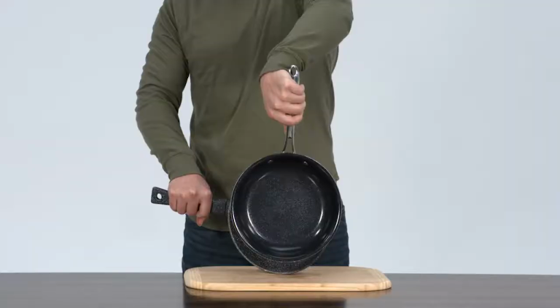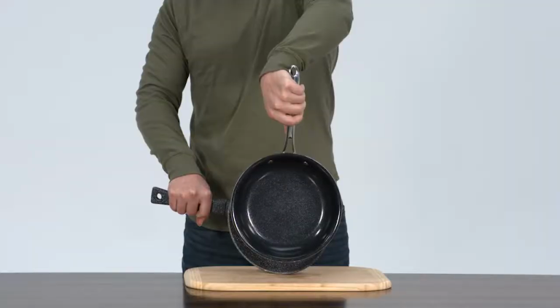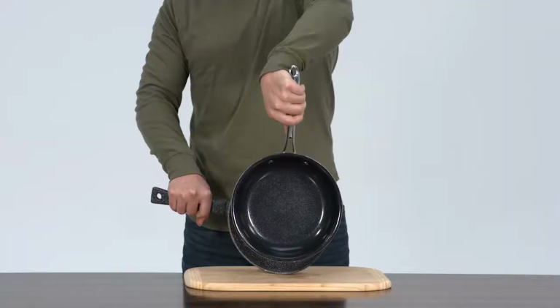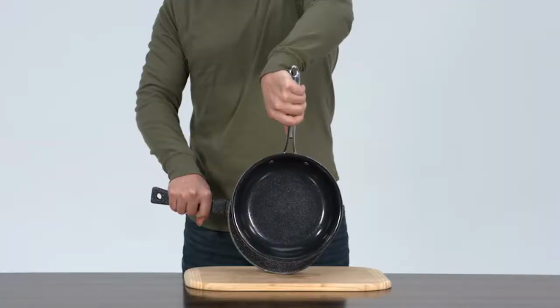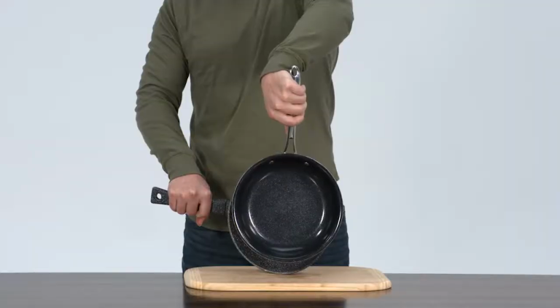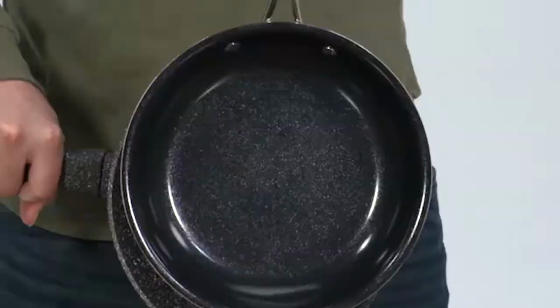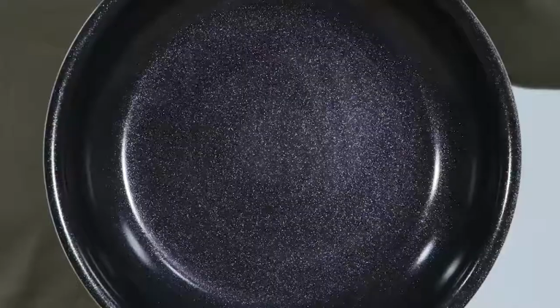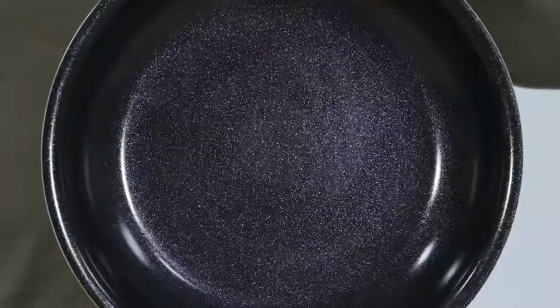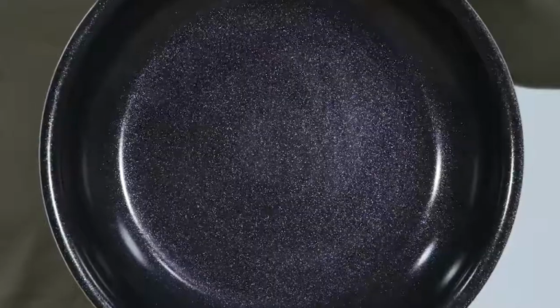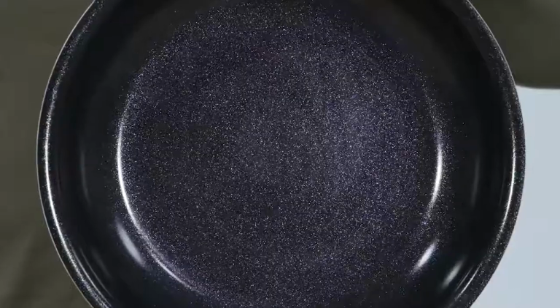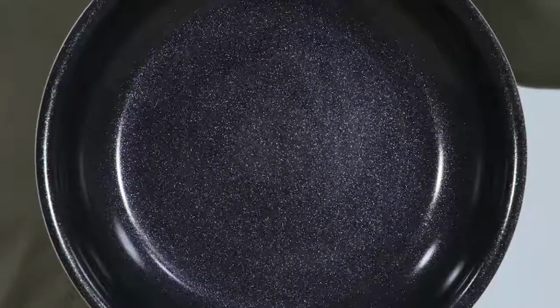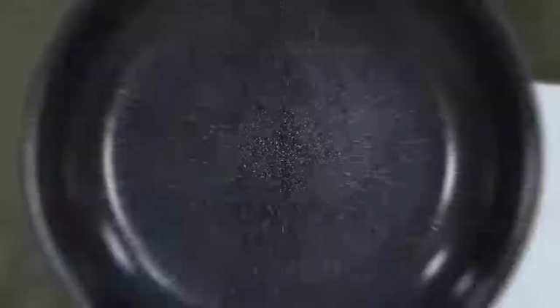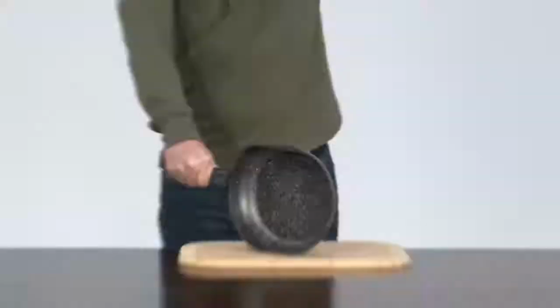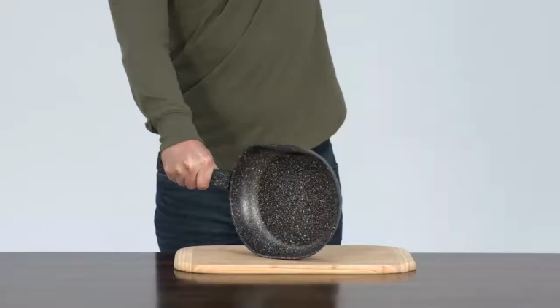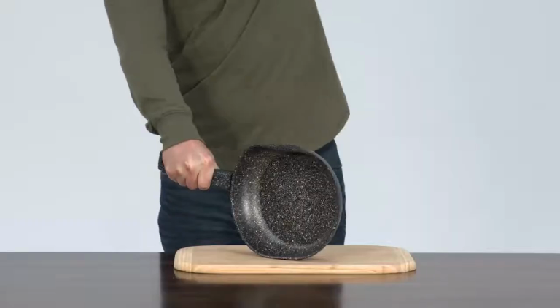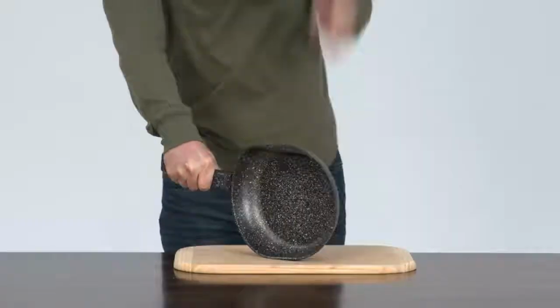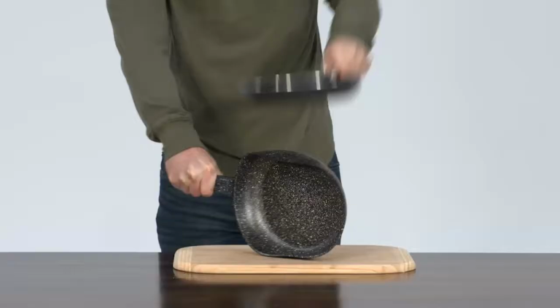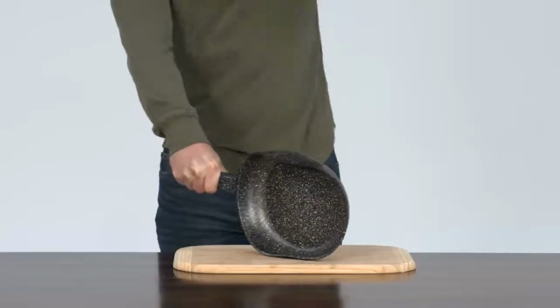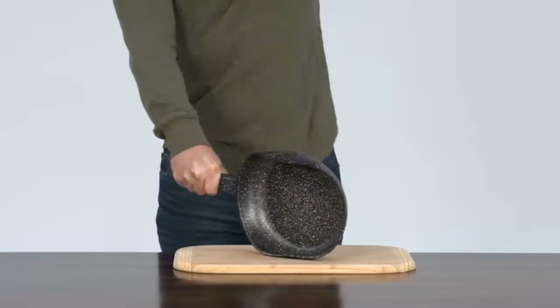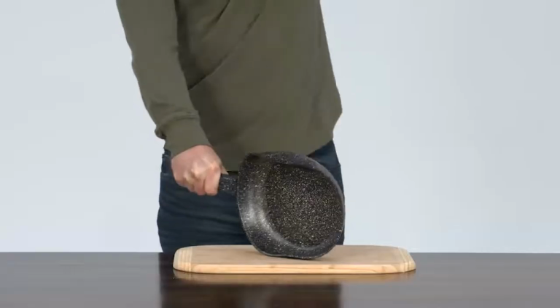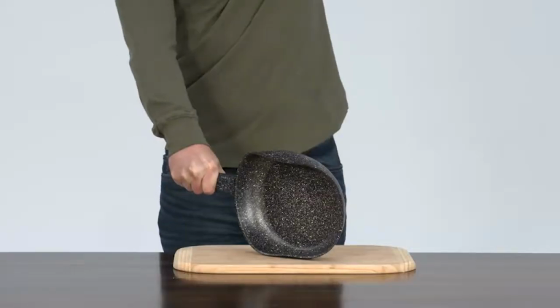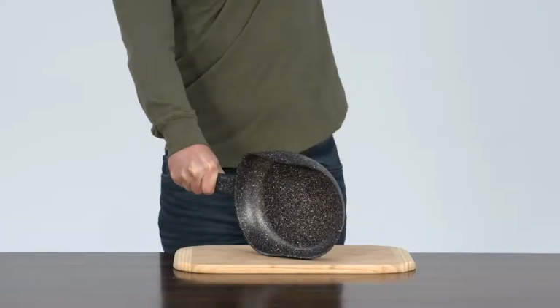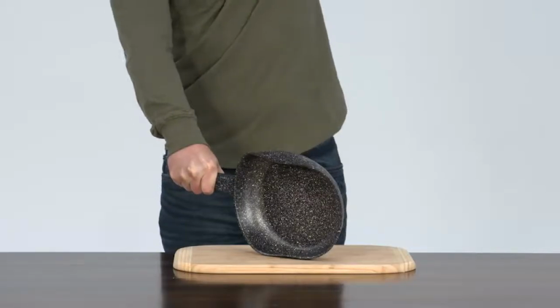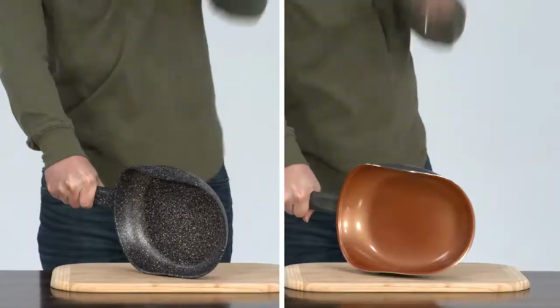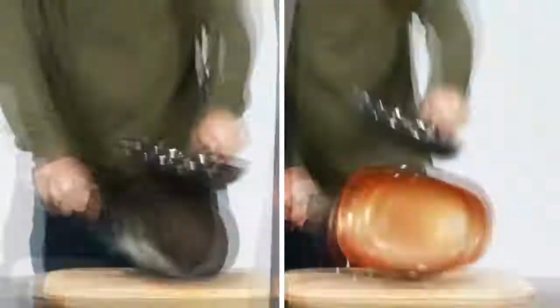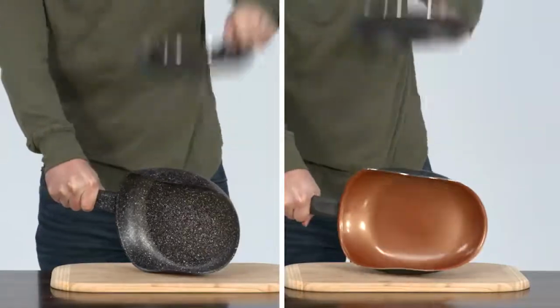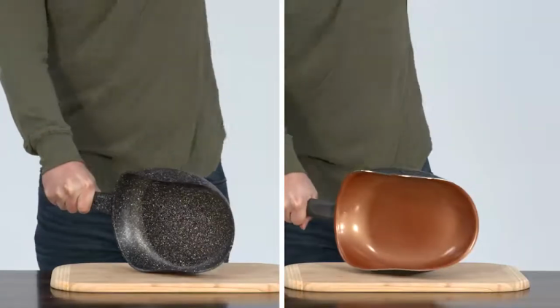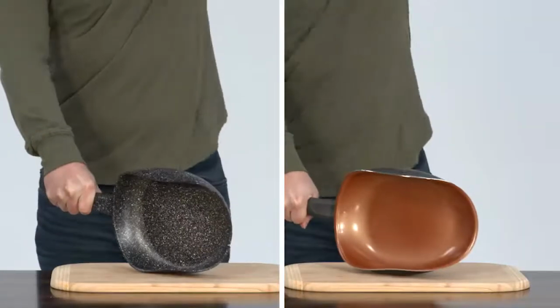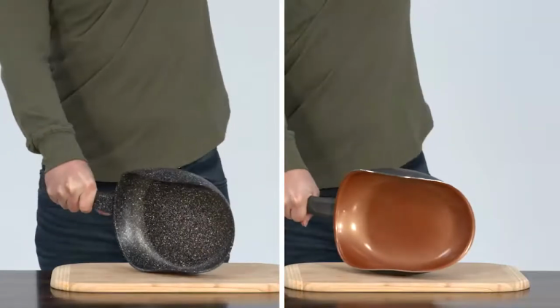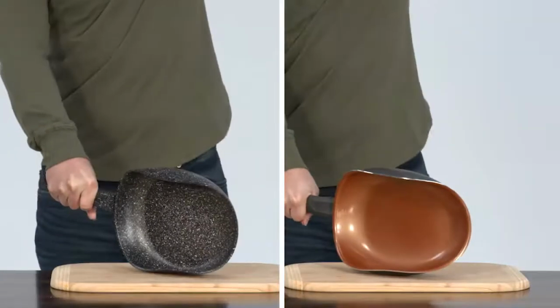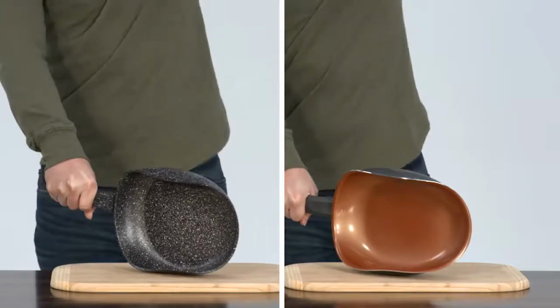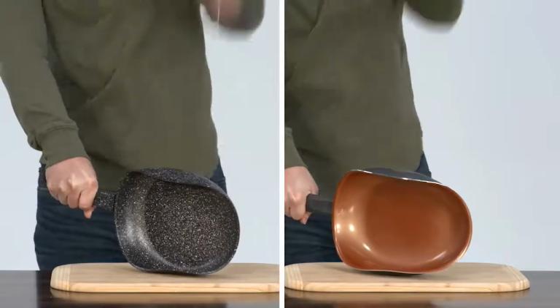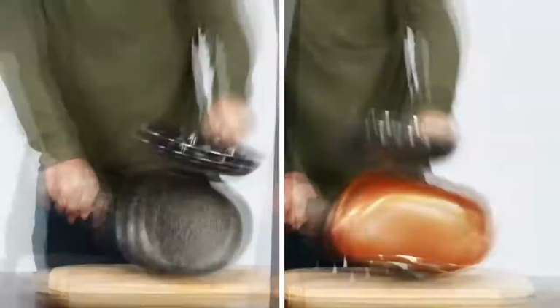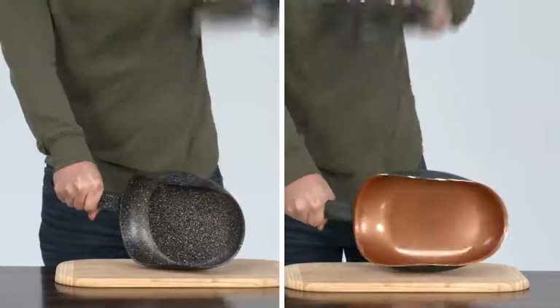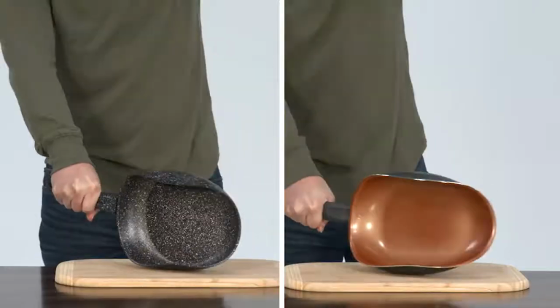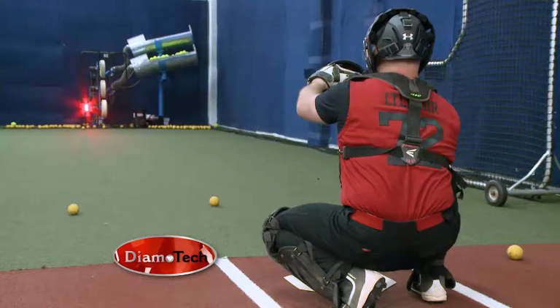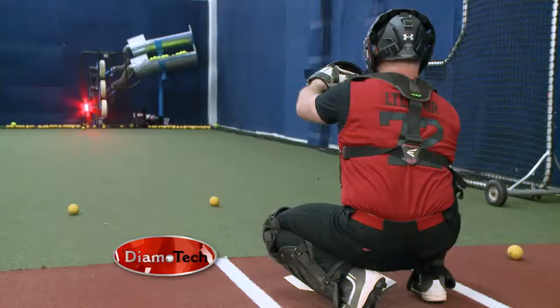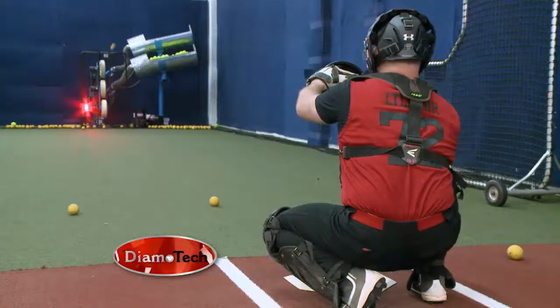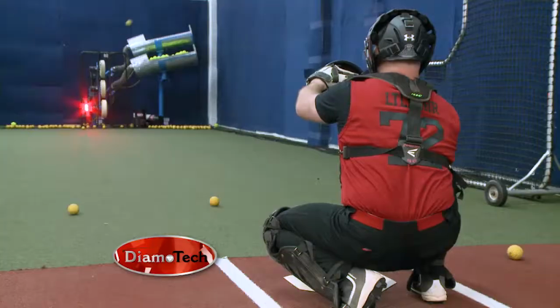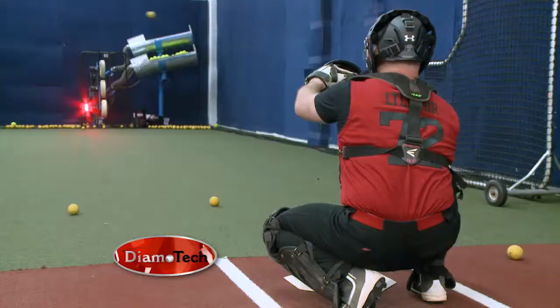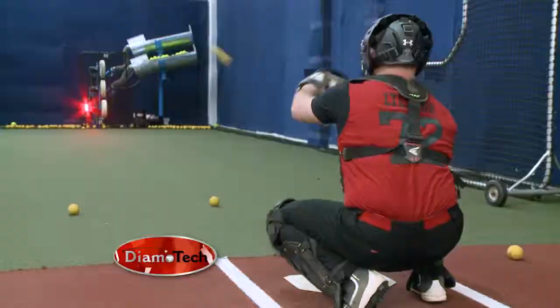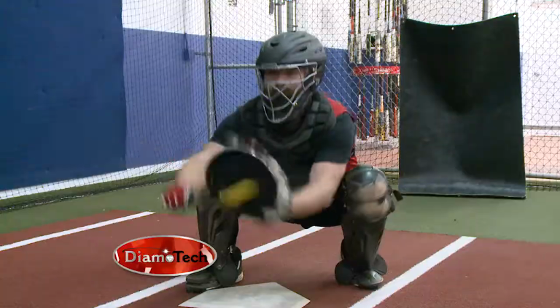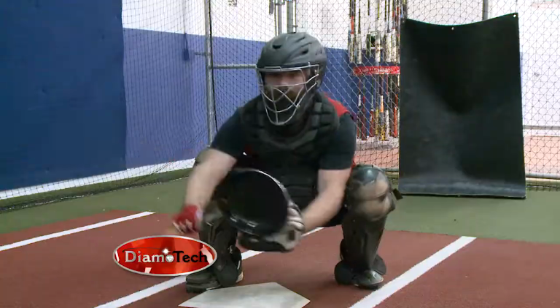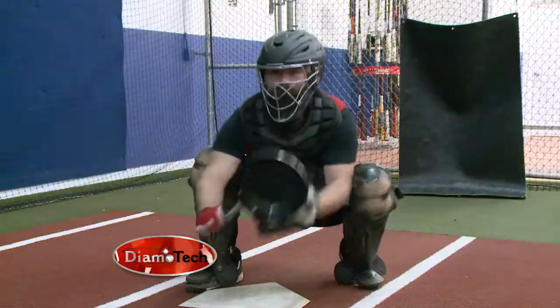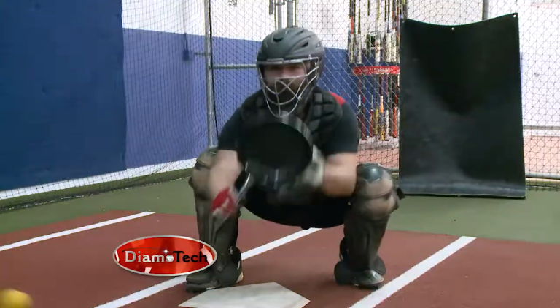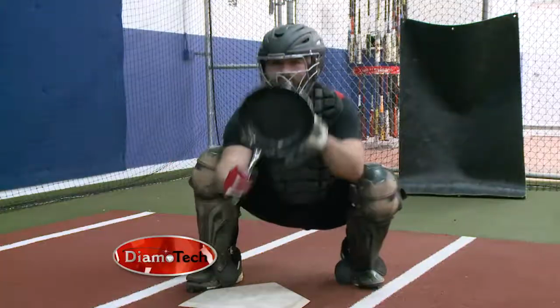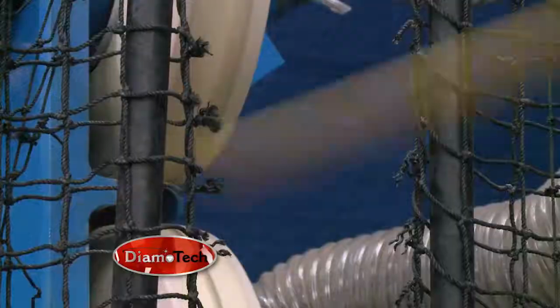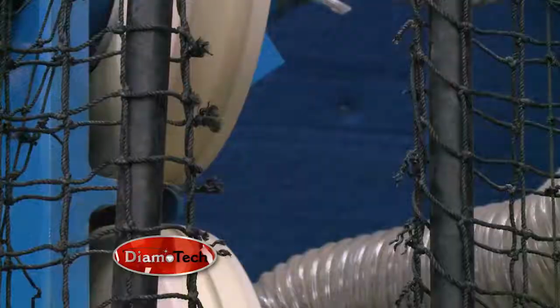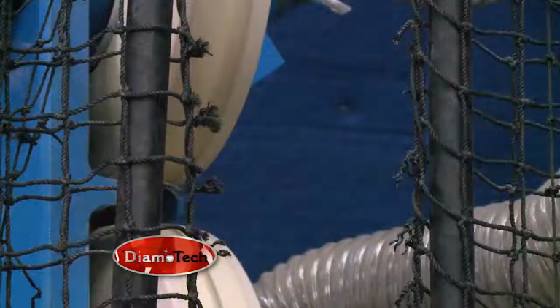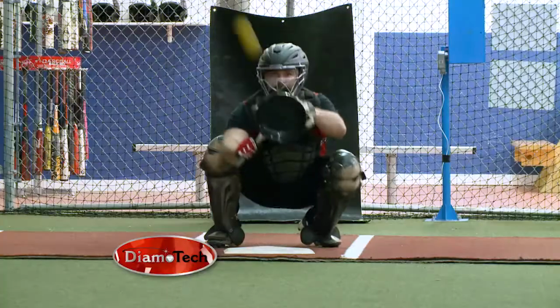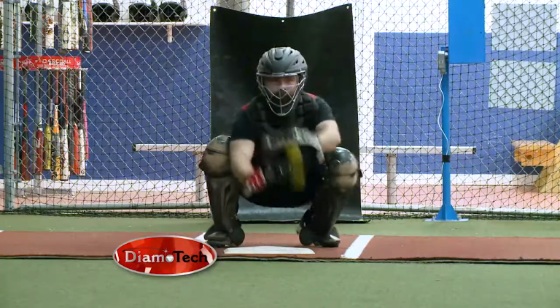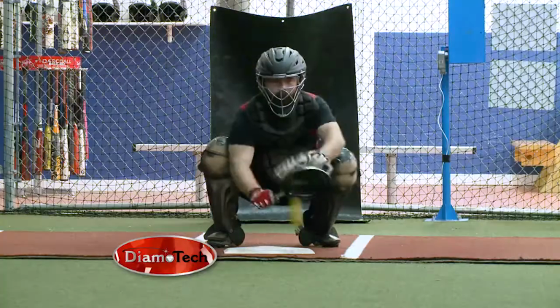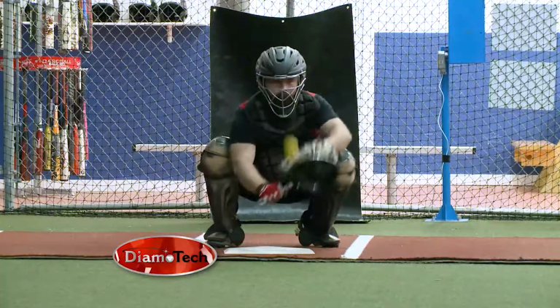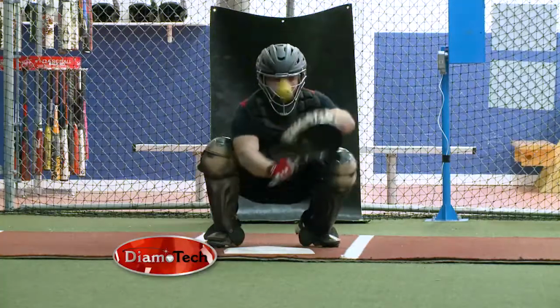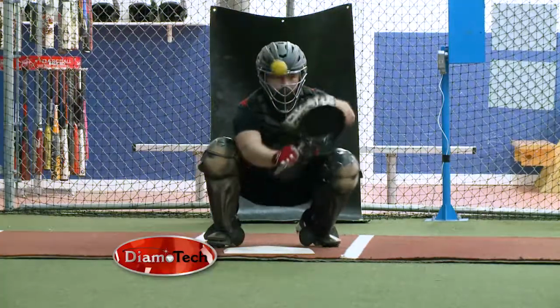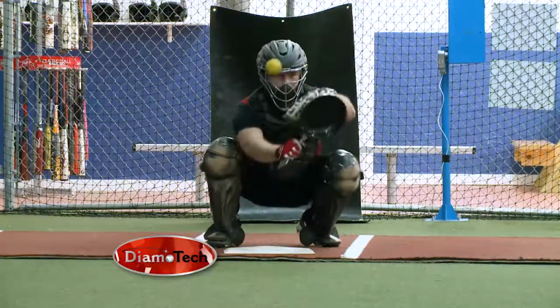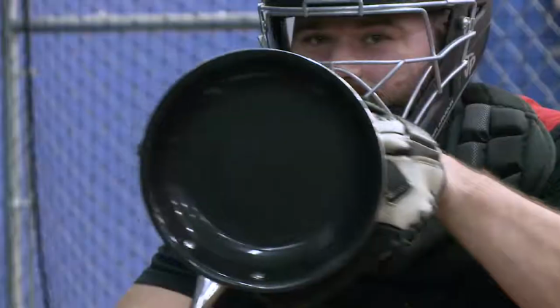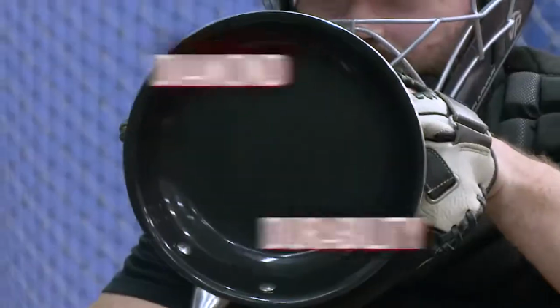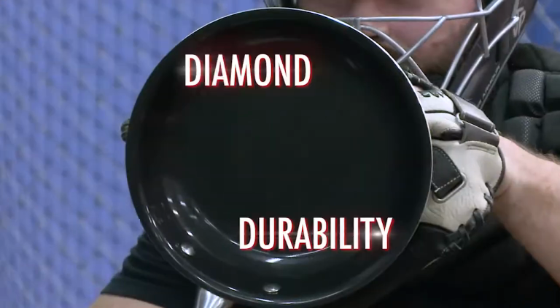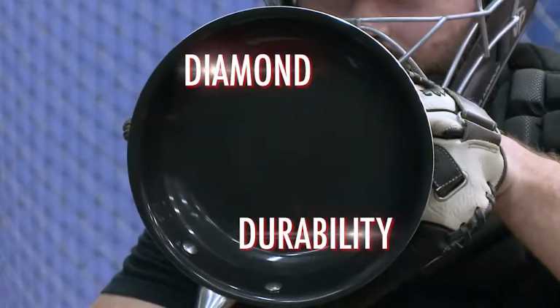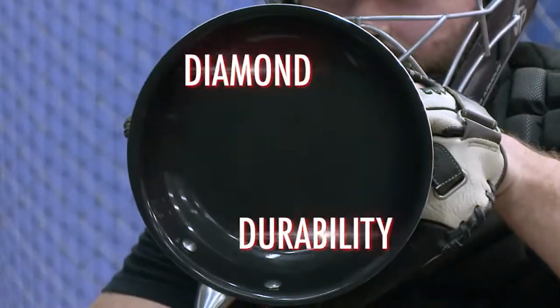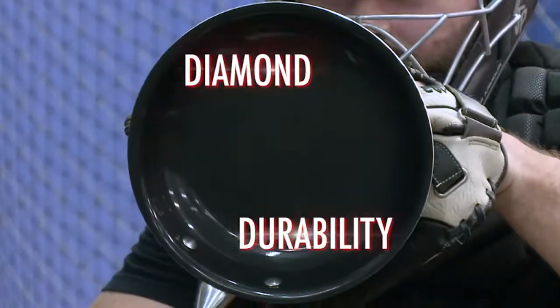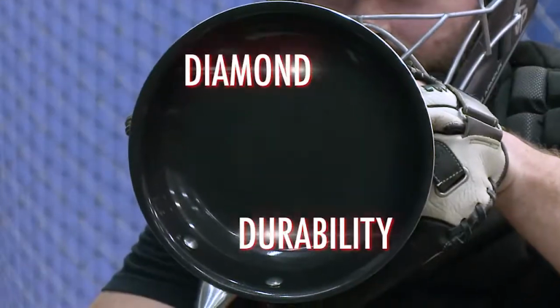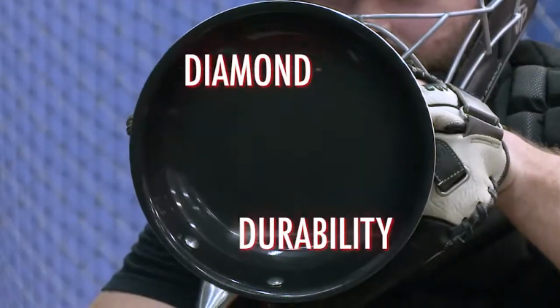A diamond lasts forever. It's stronger than granite and crushes copper. Dimotech will be the last pan you ever need to own.